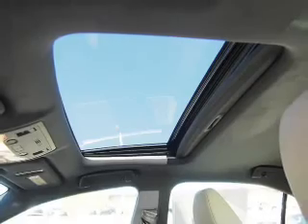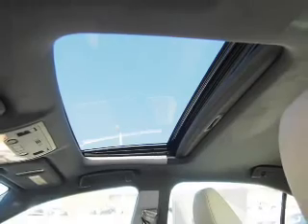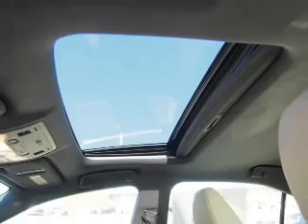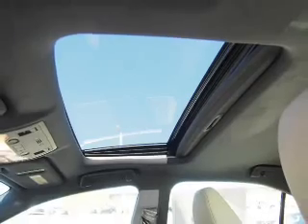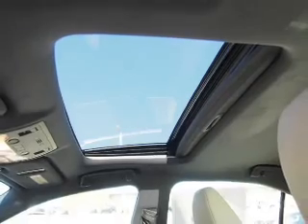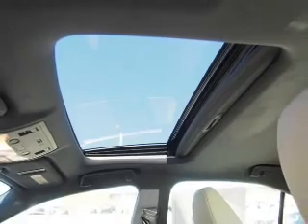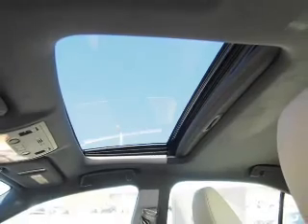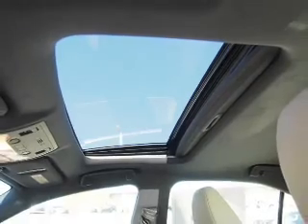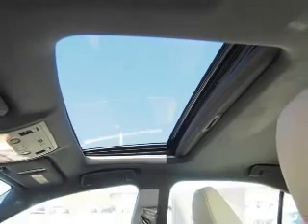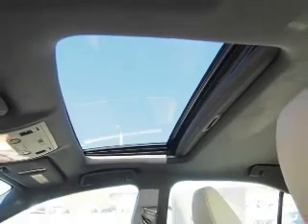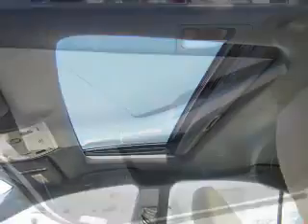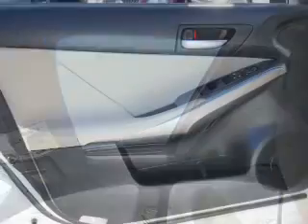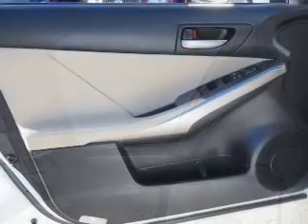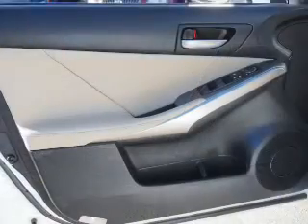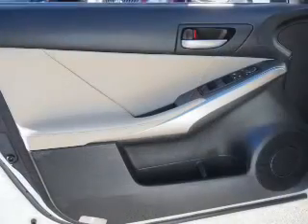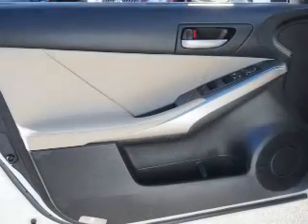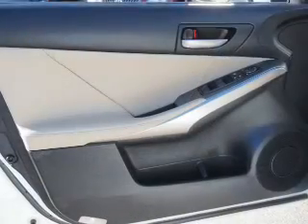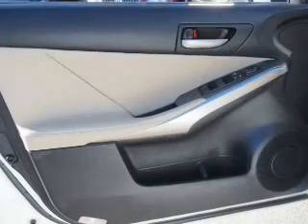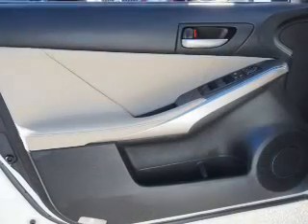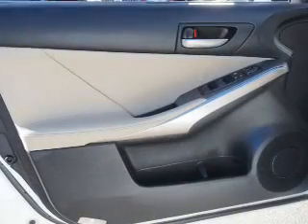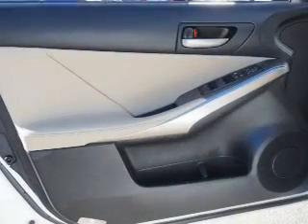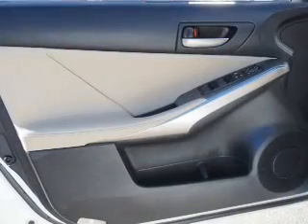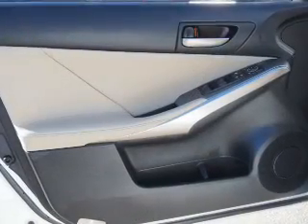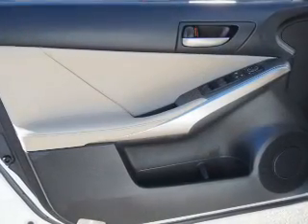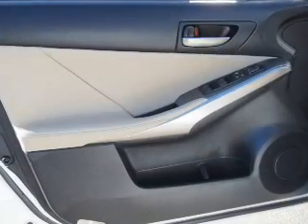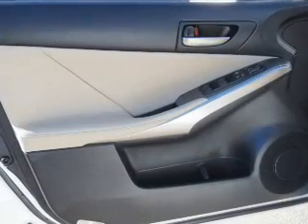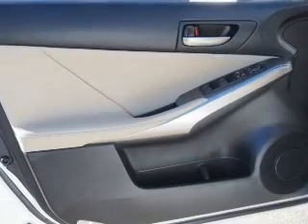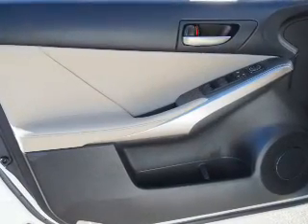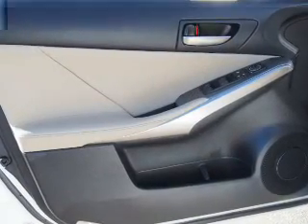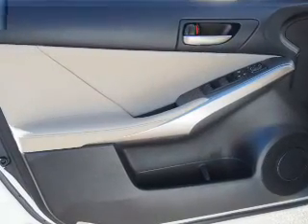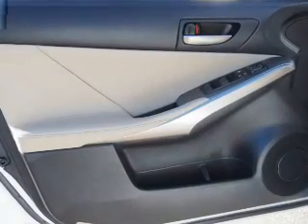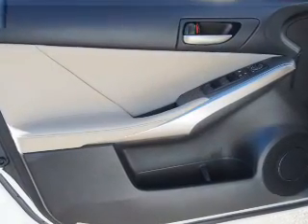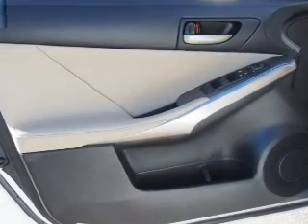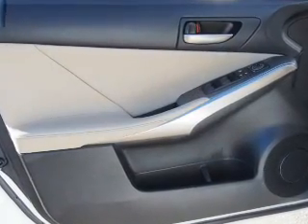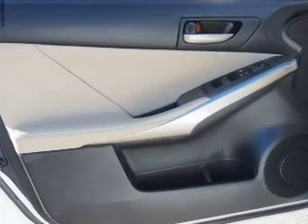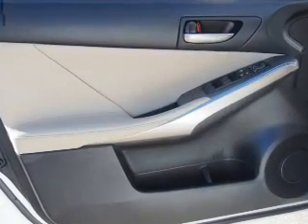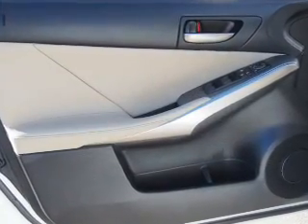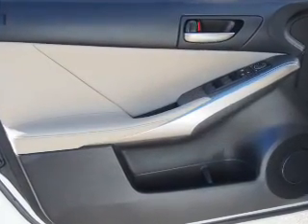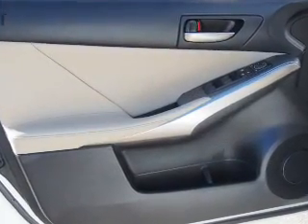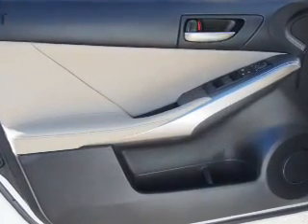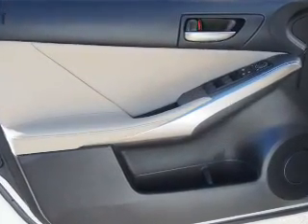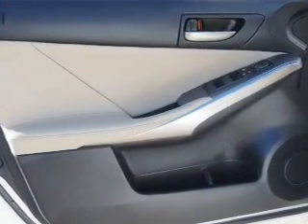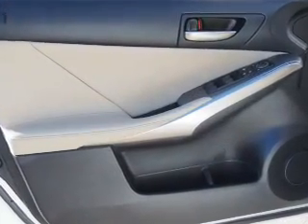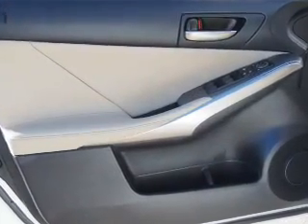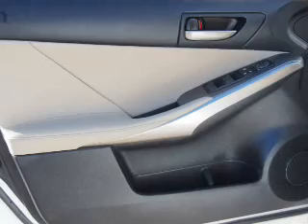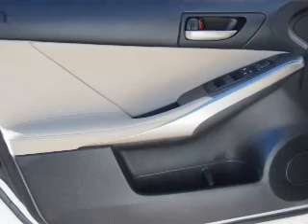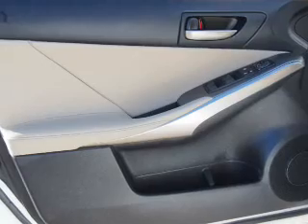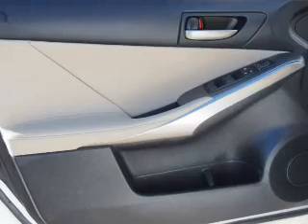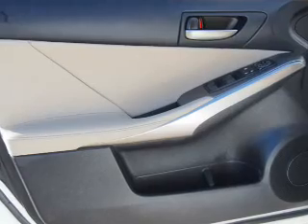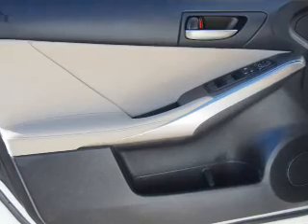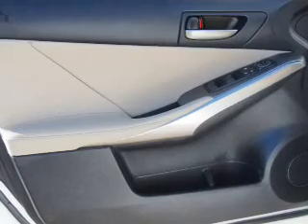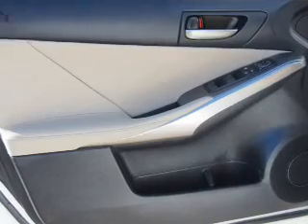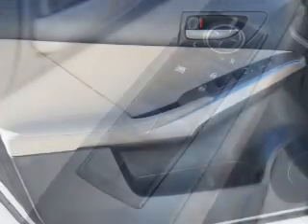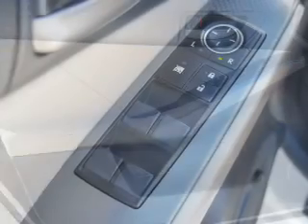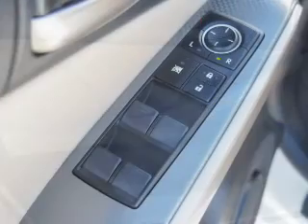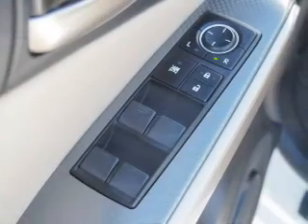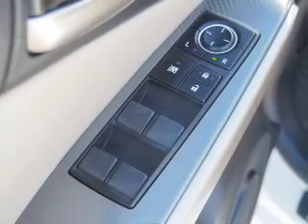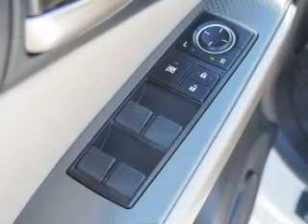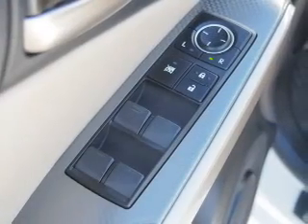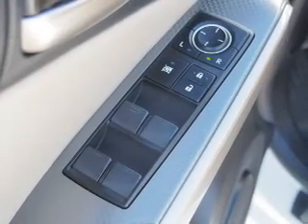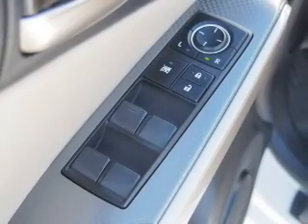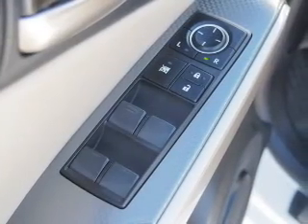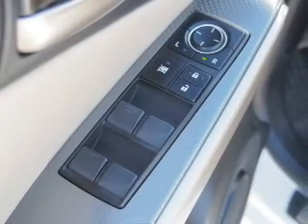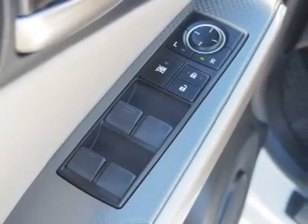Inside you'll find Bluetooth connectivity, digital radio, Sirius XM satellite radio, and auxiliary input.